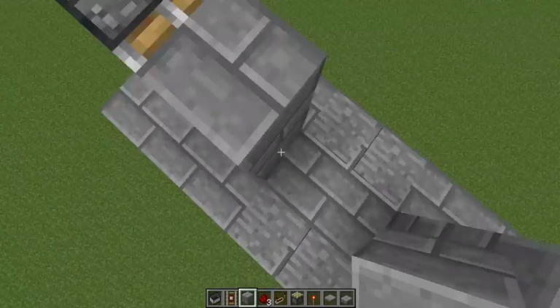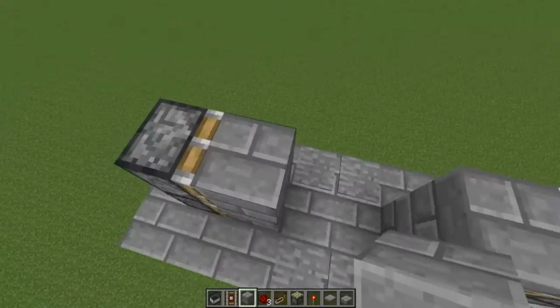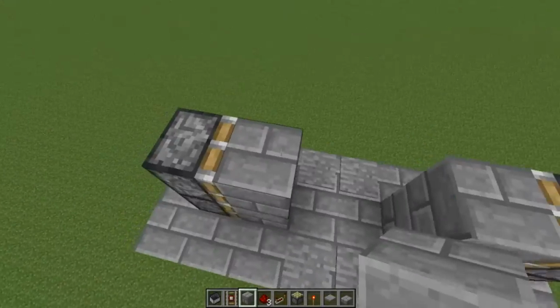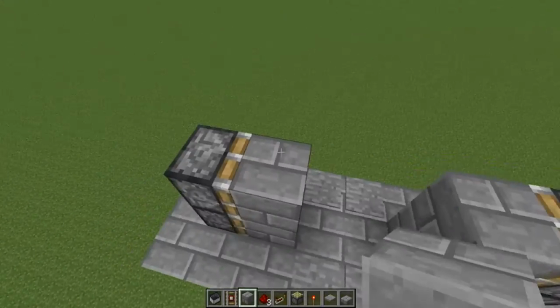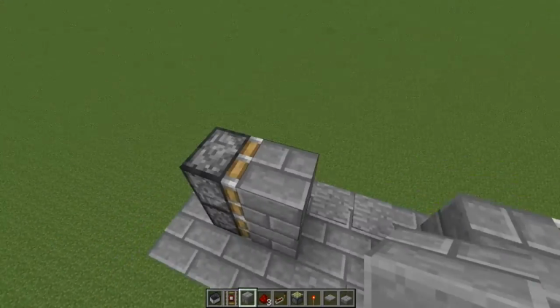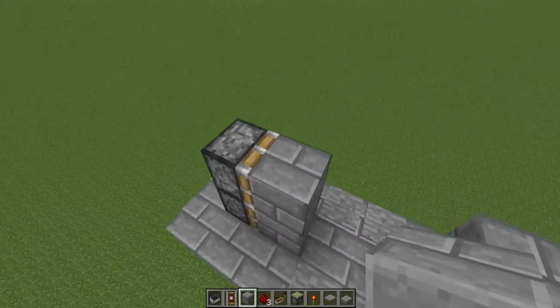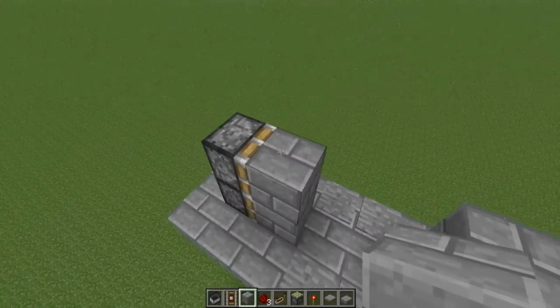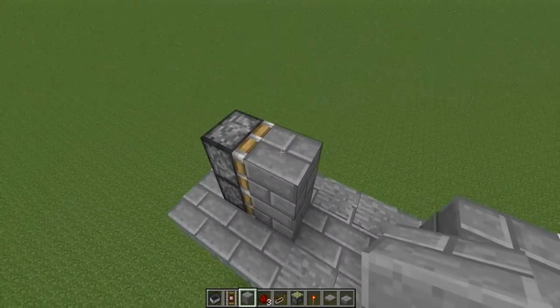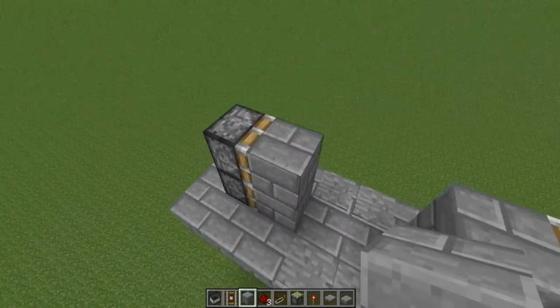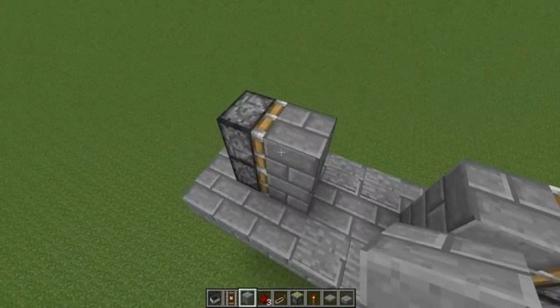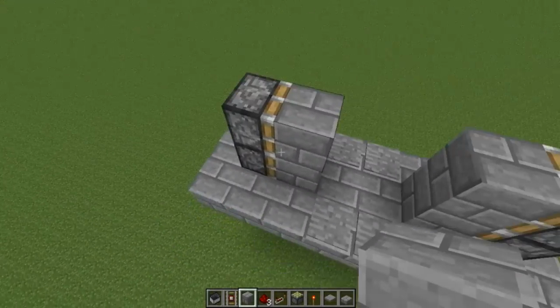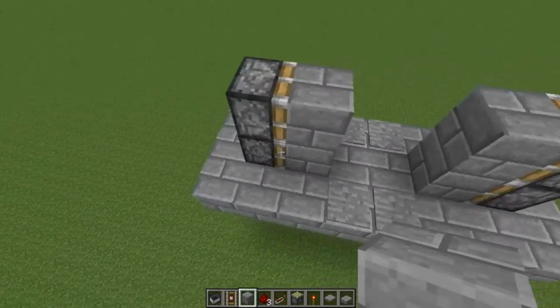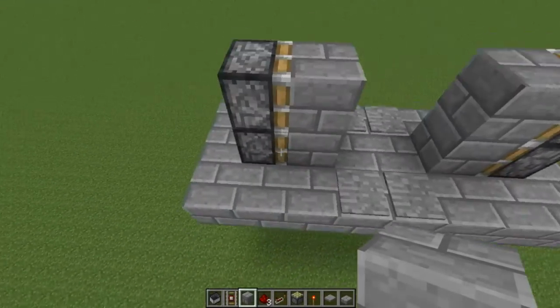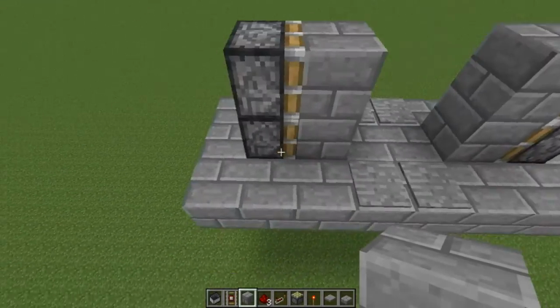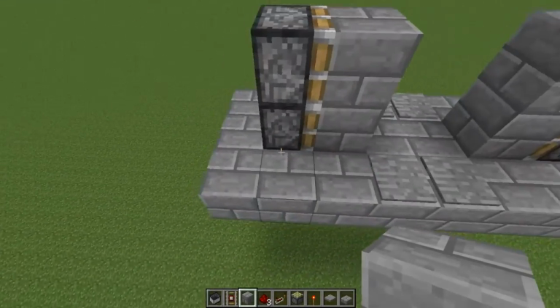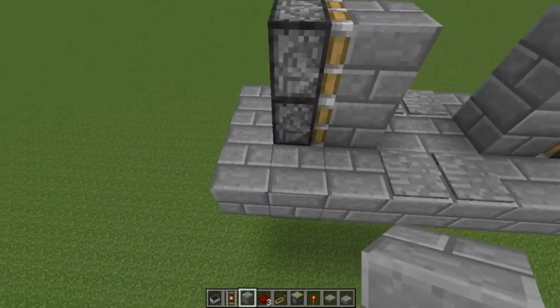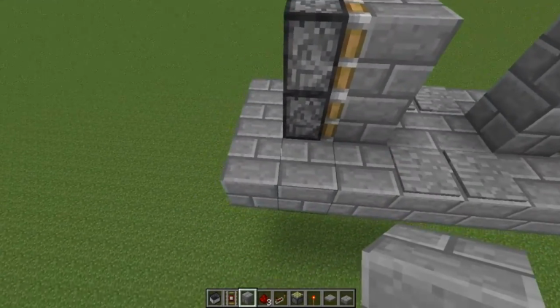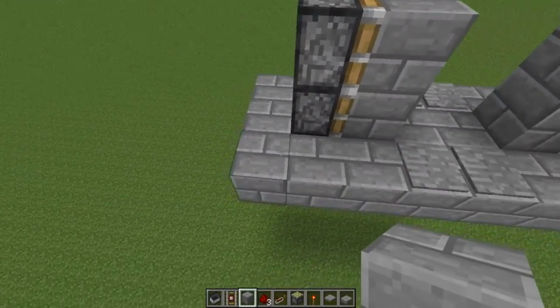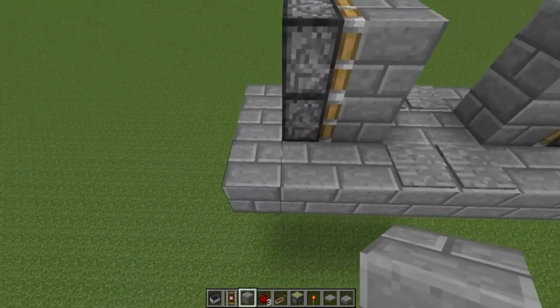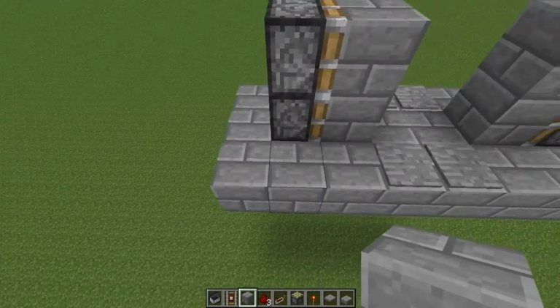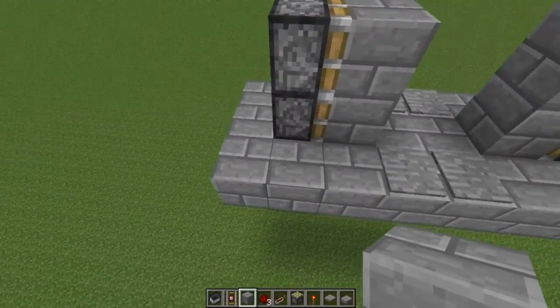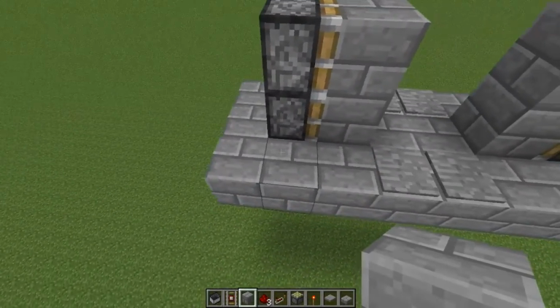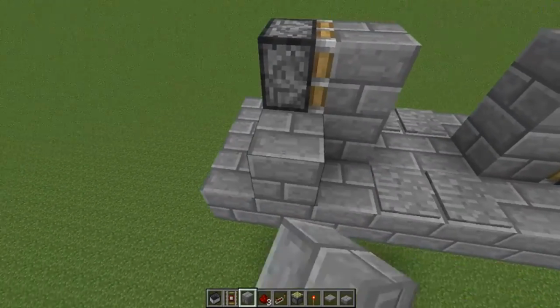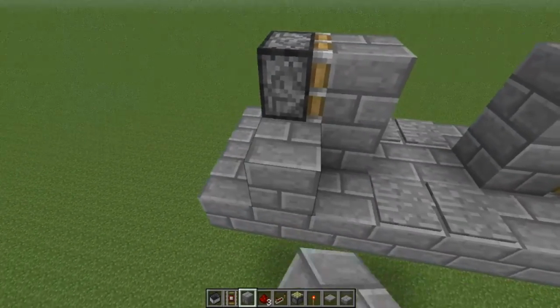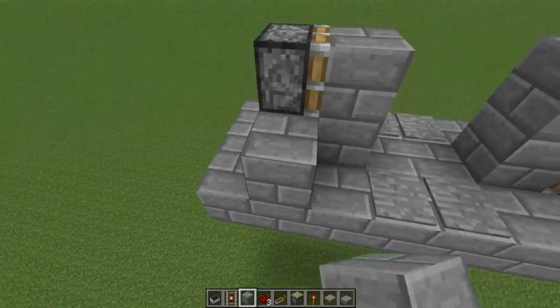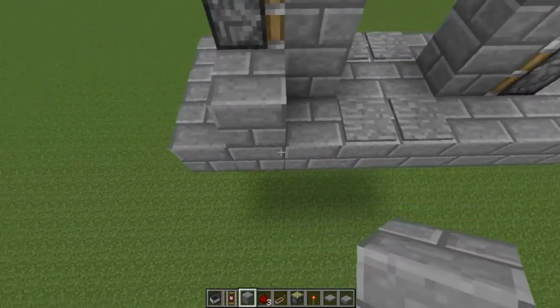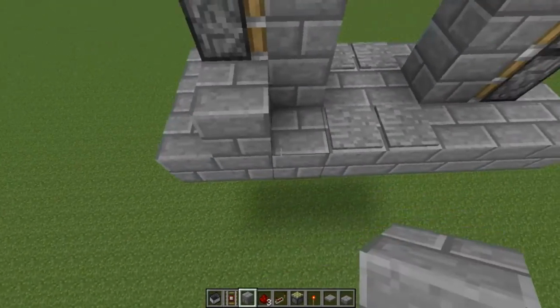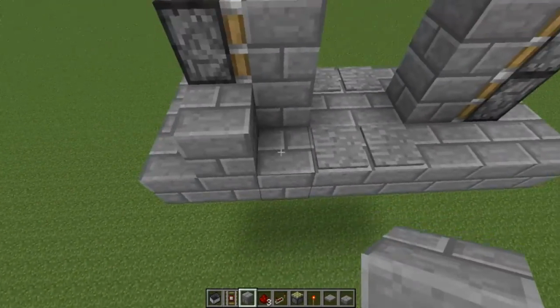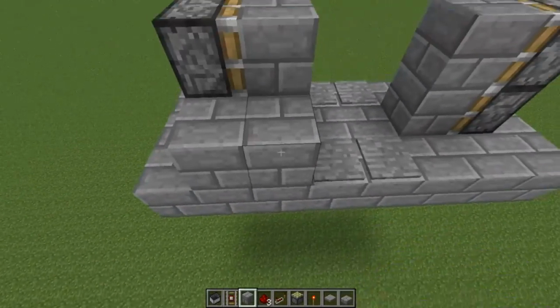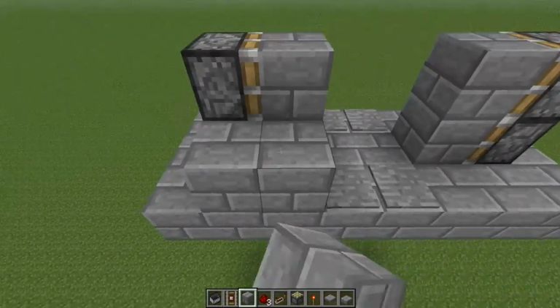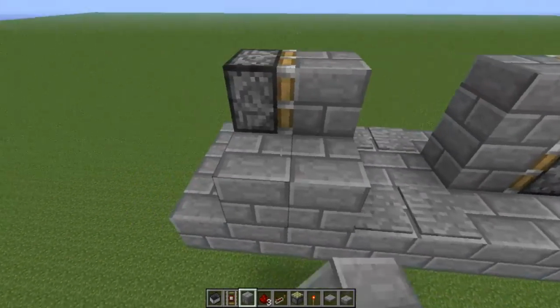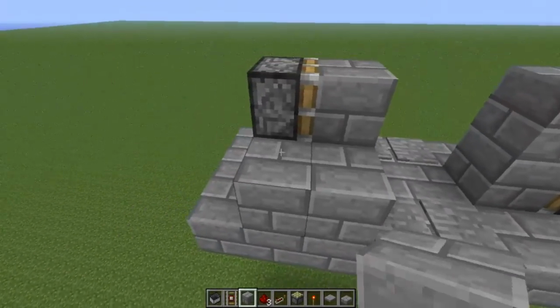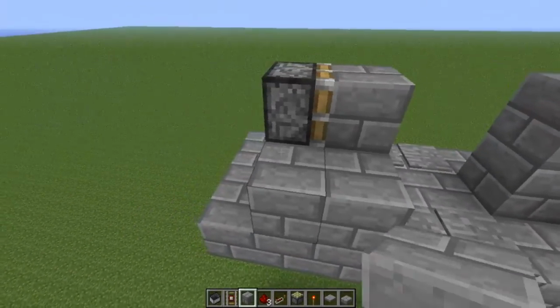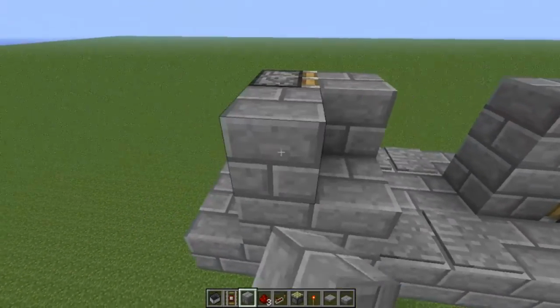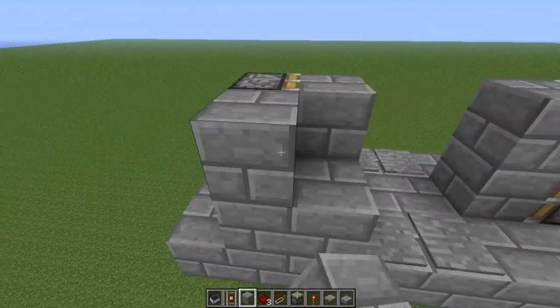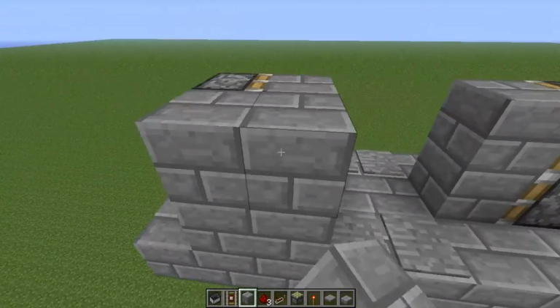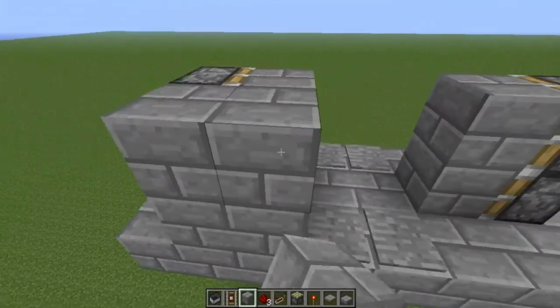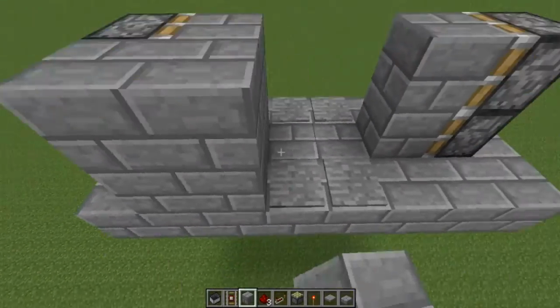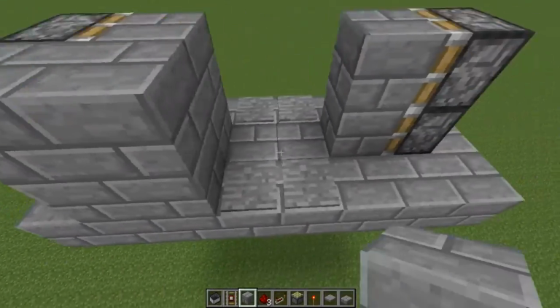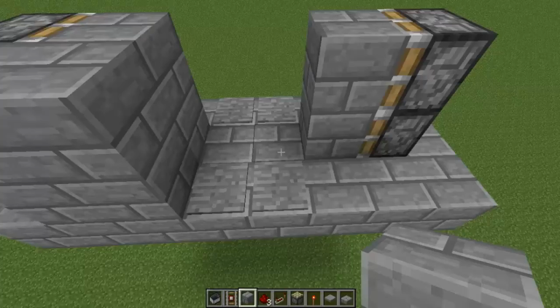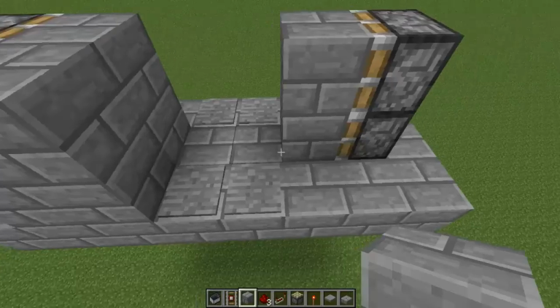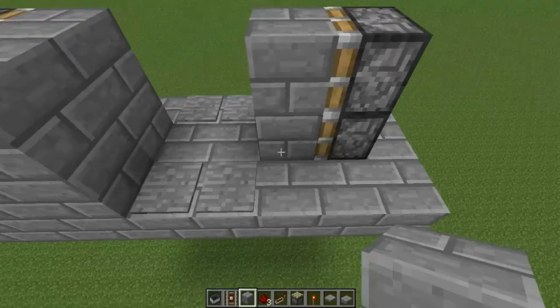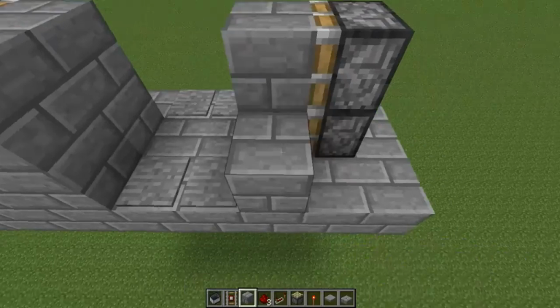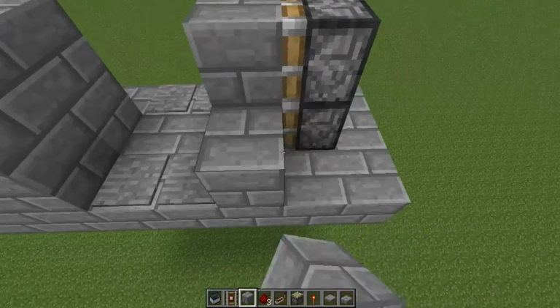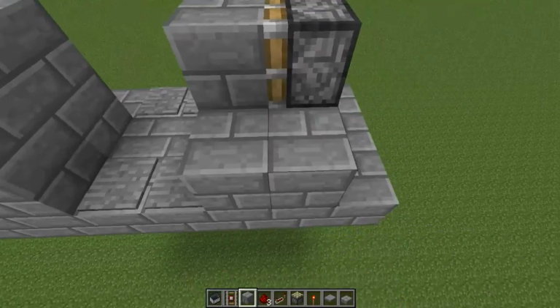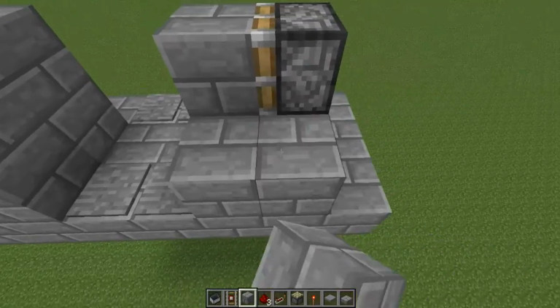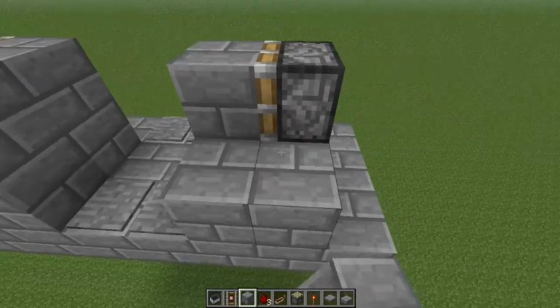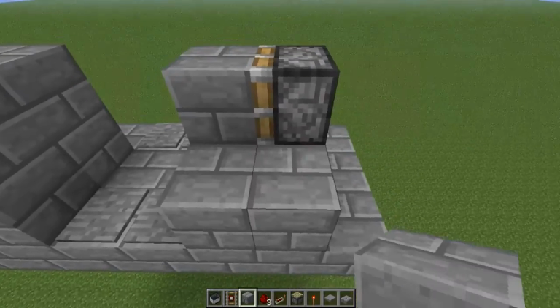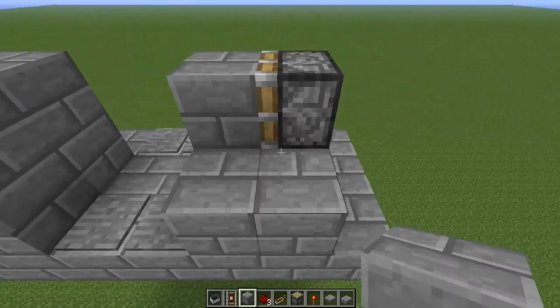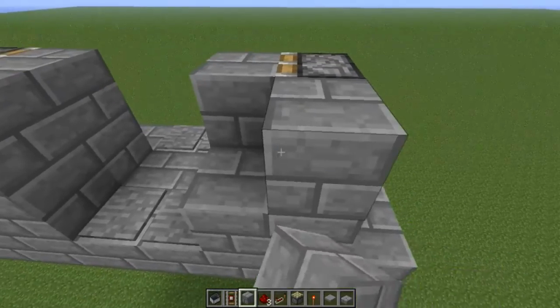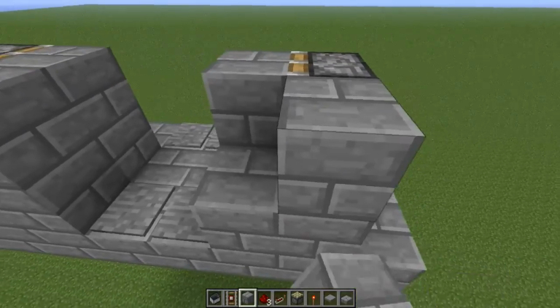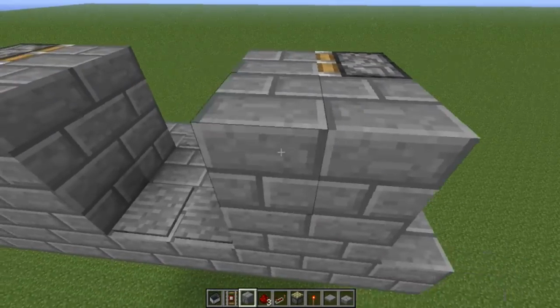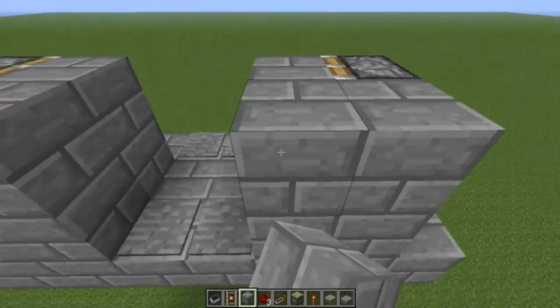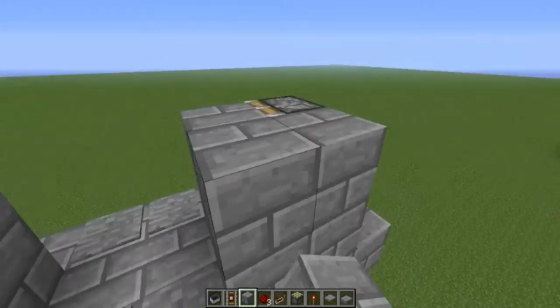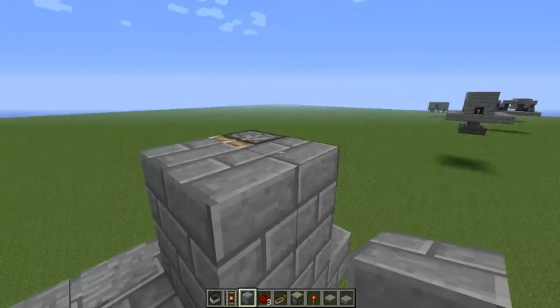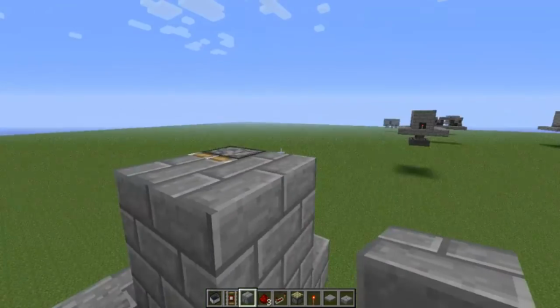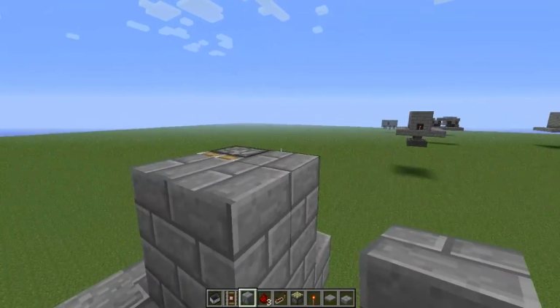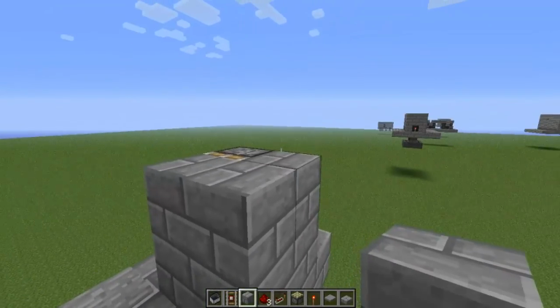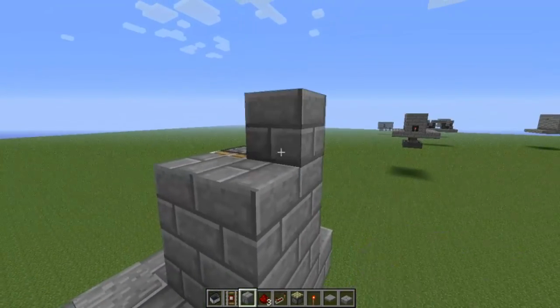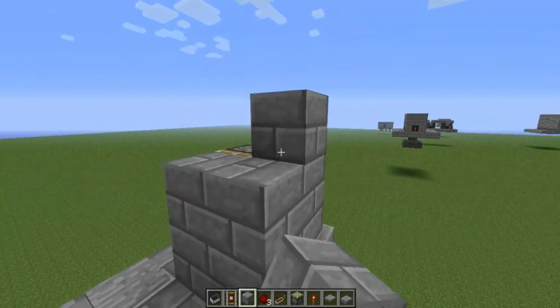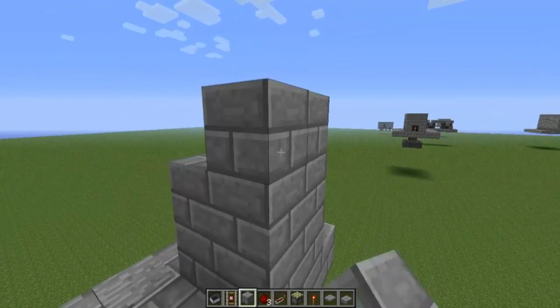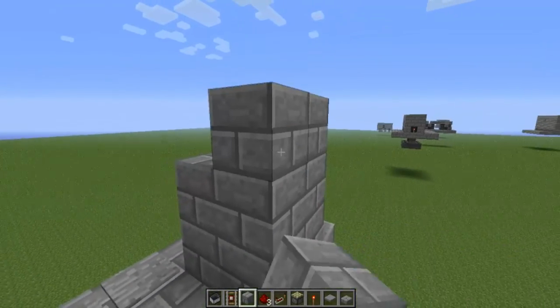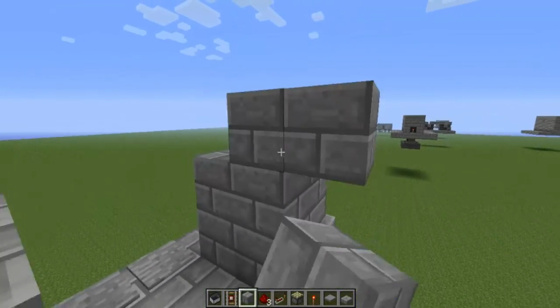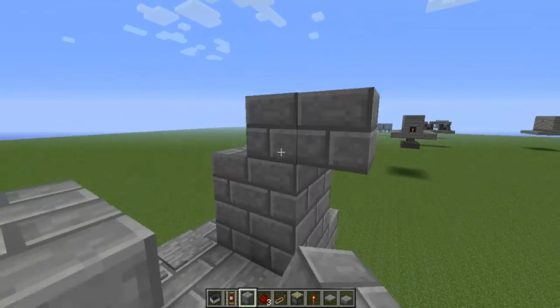Then you're going to place whichever blocks you're going to make up your door, and now you can just fill in the frame.